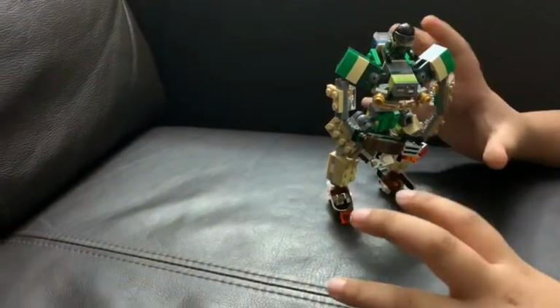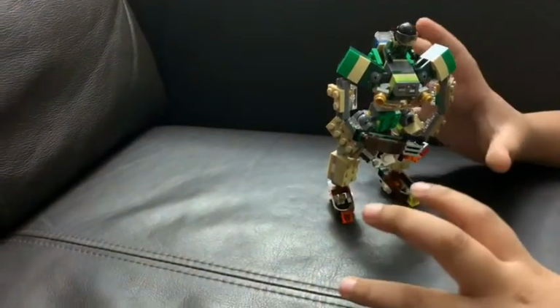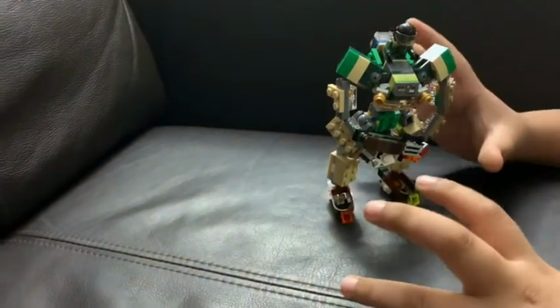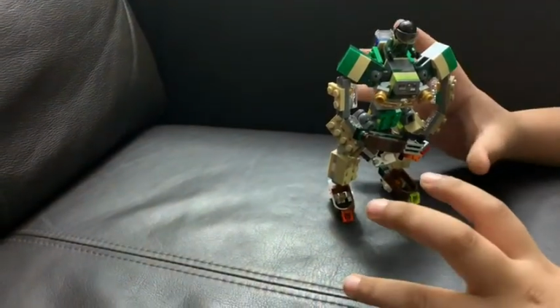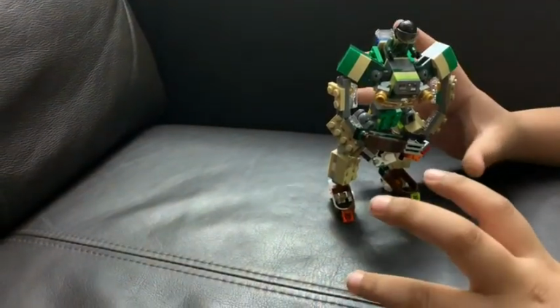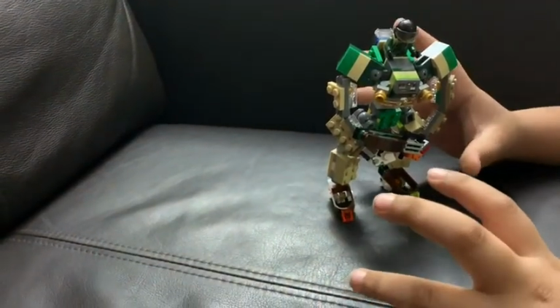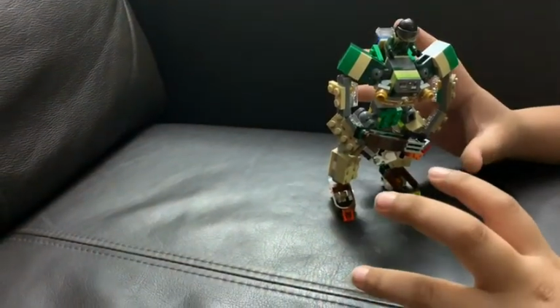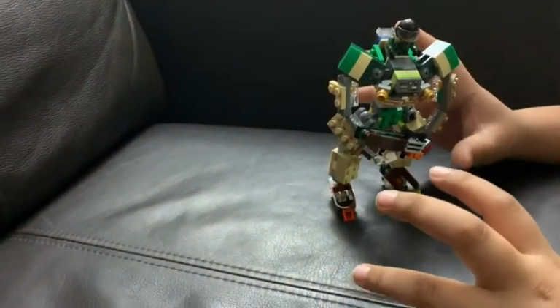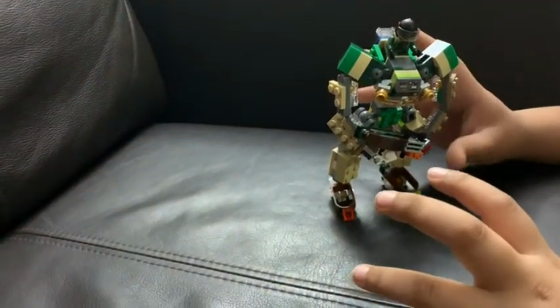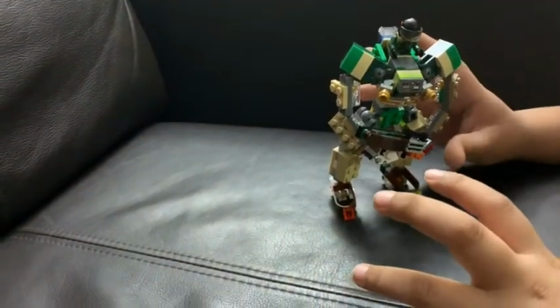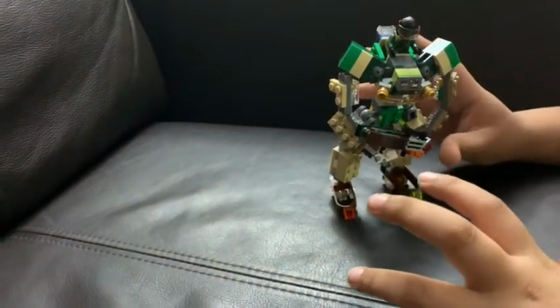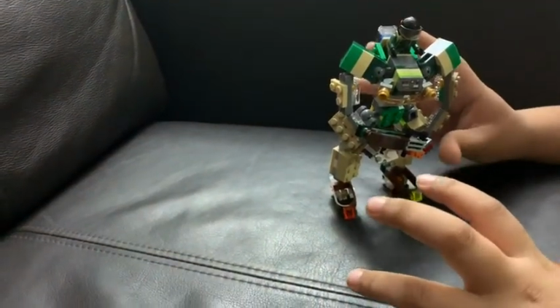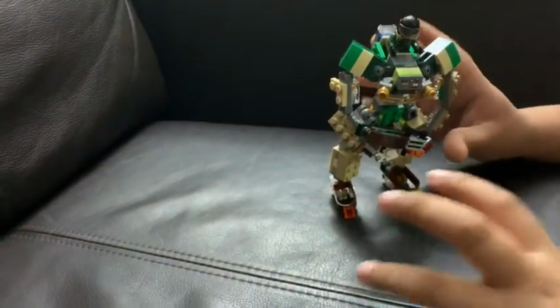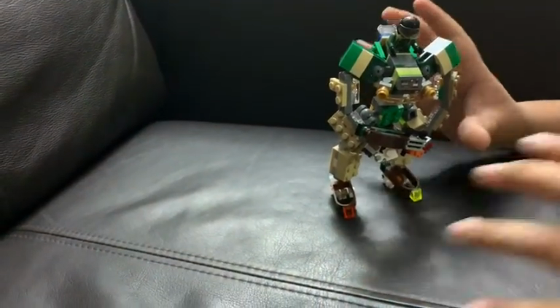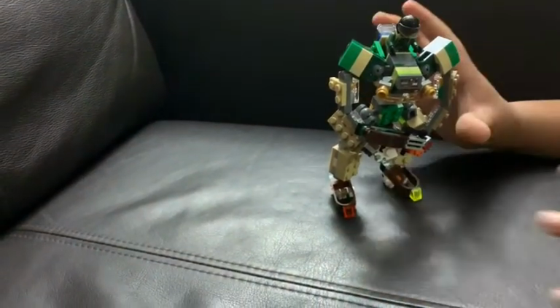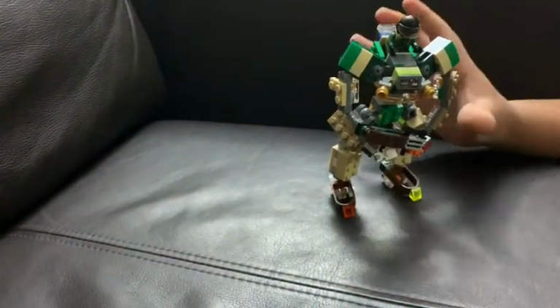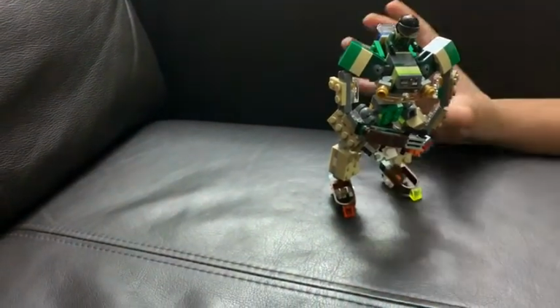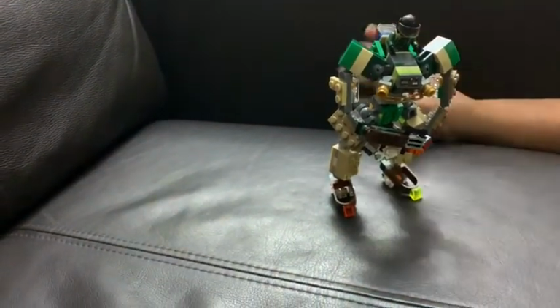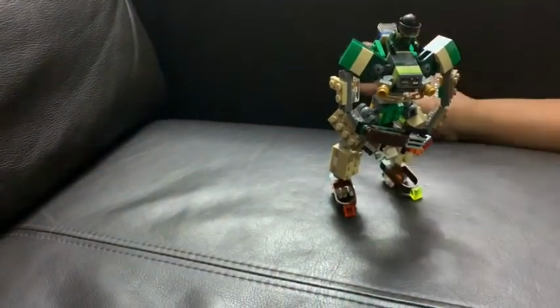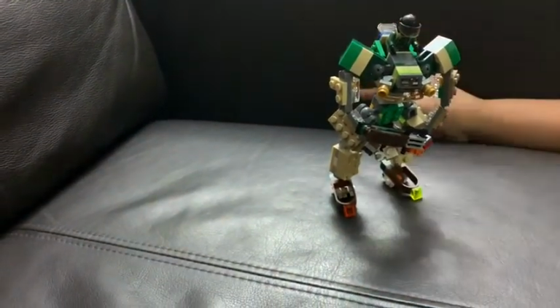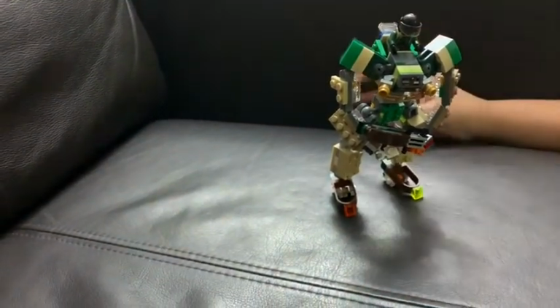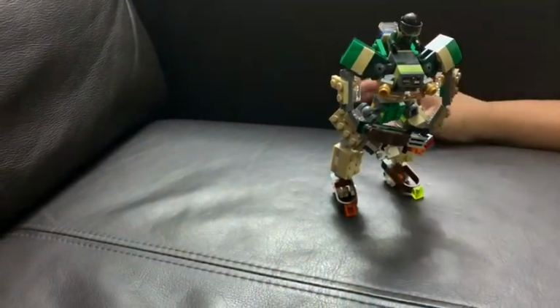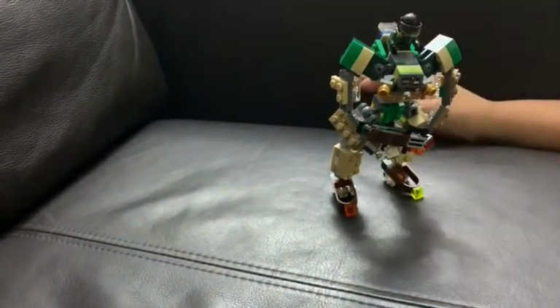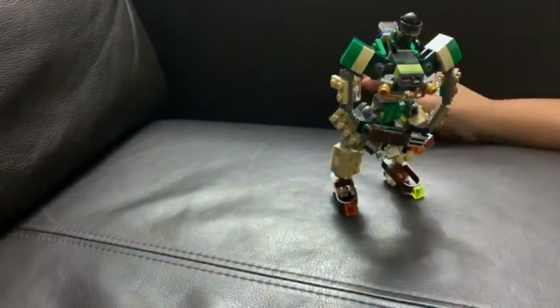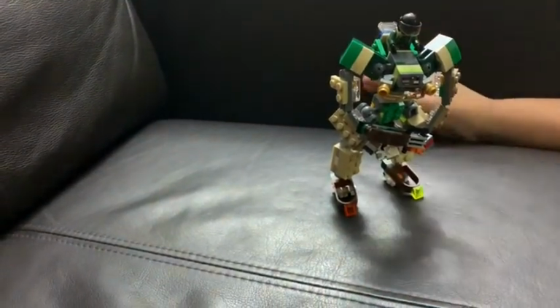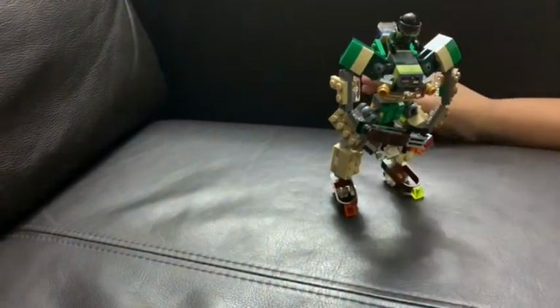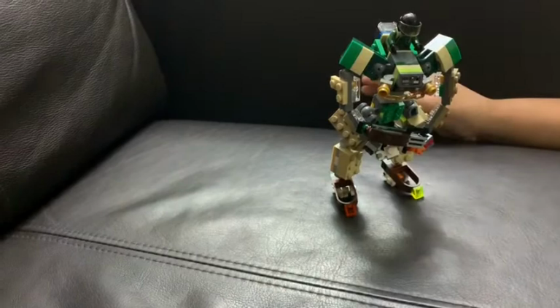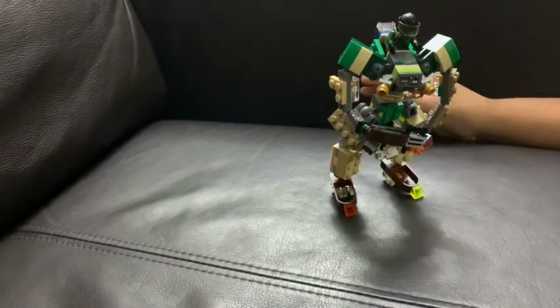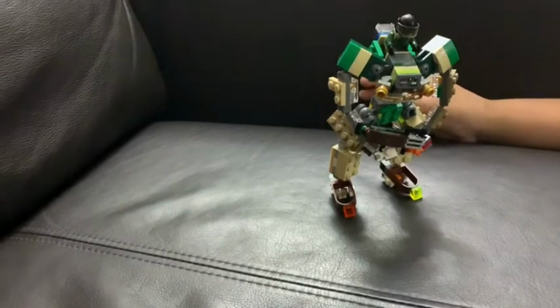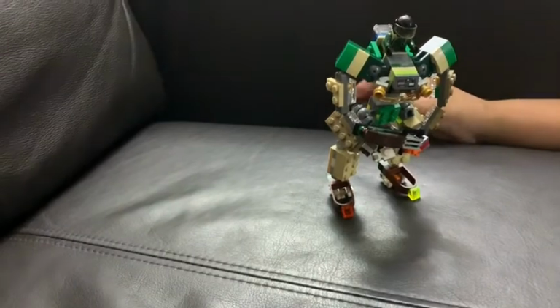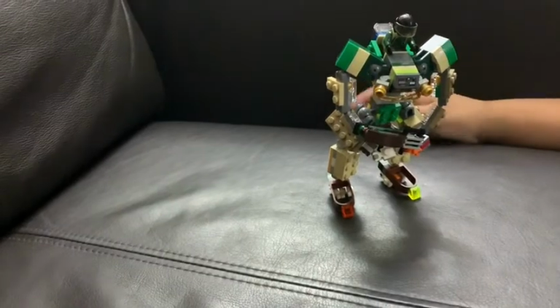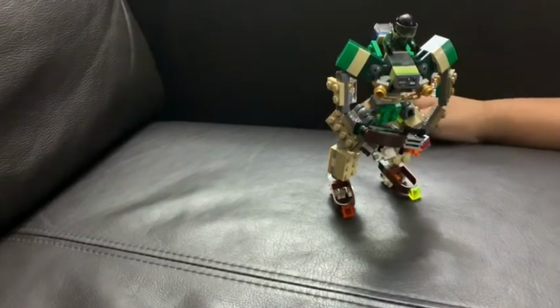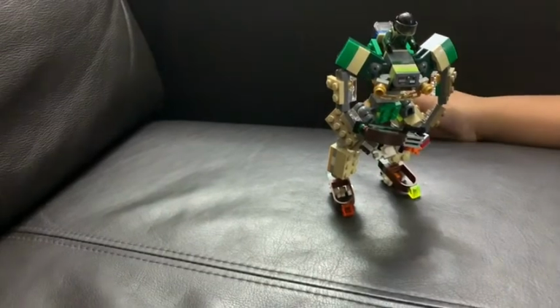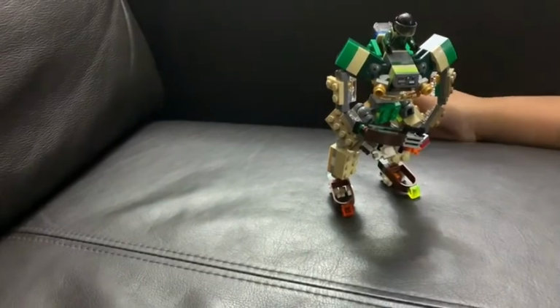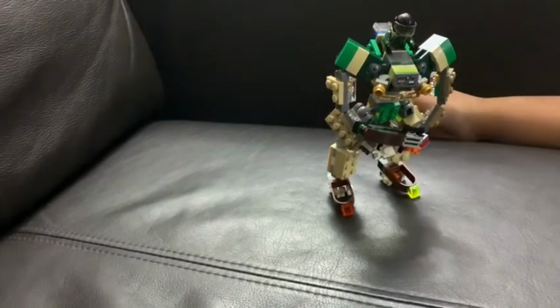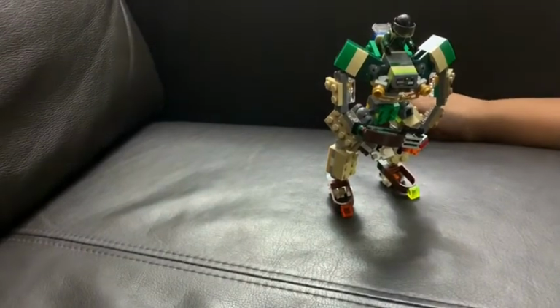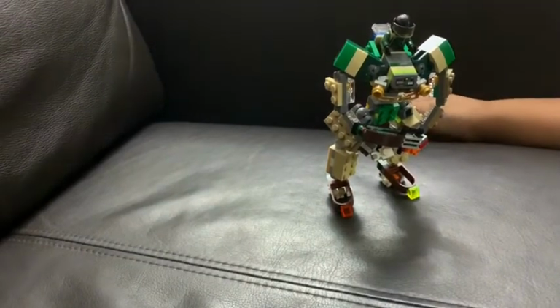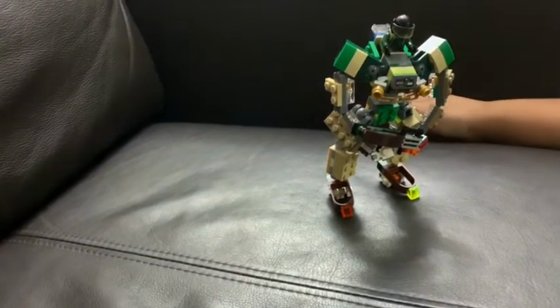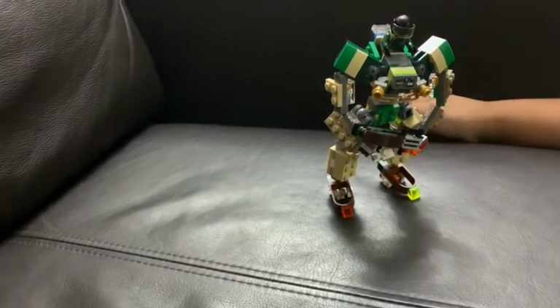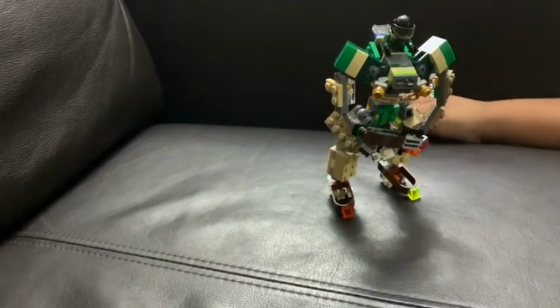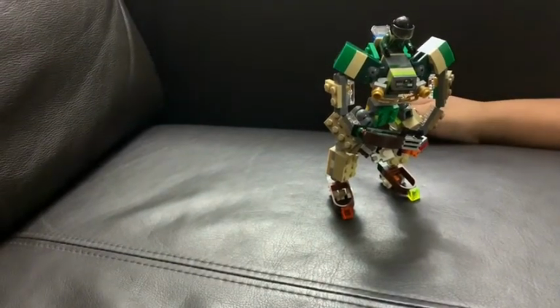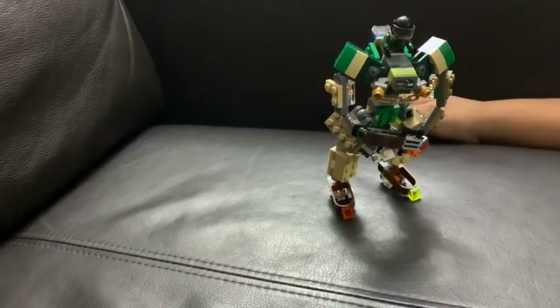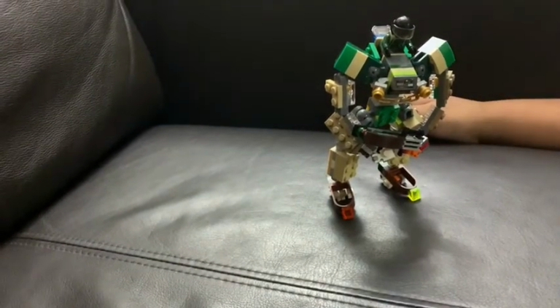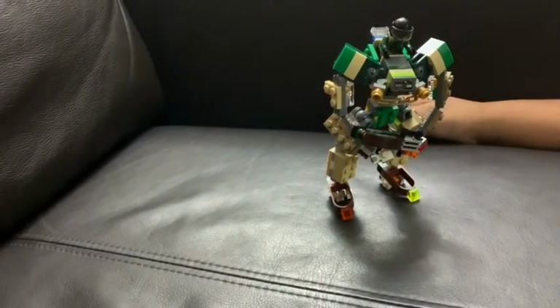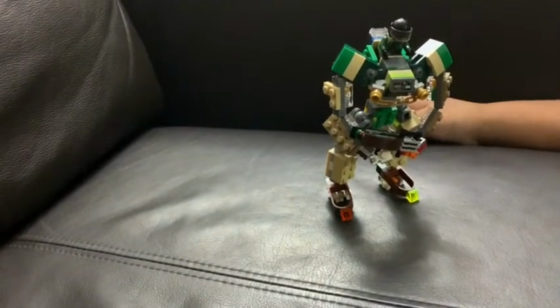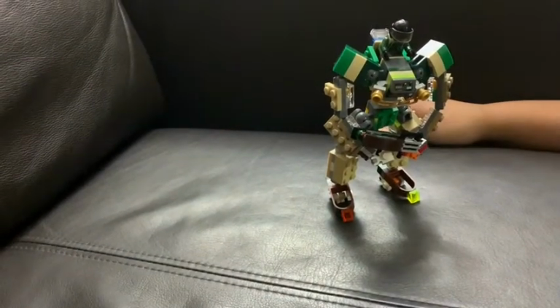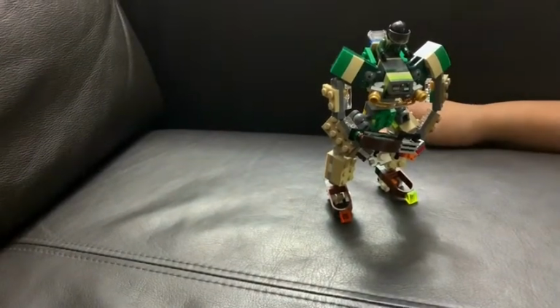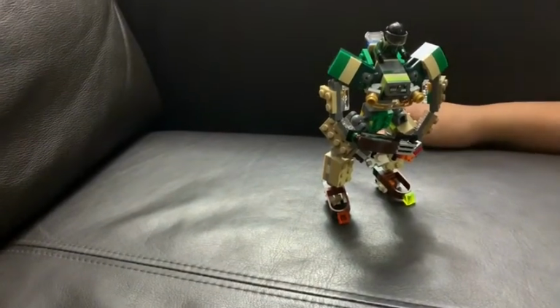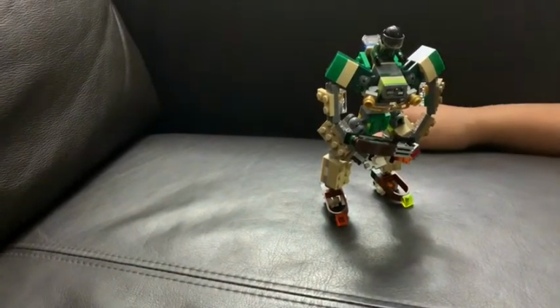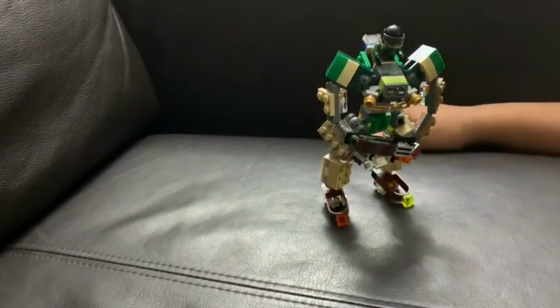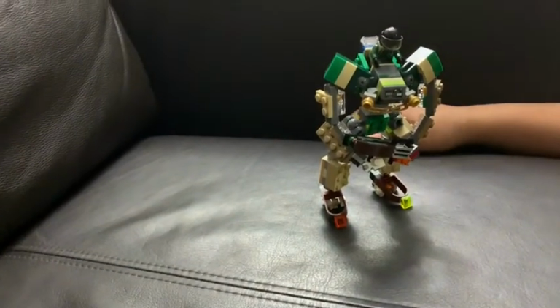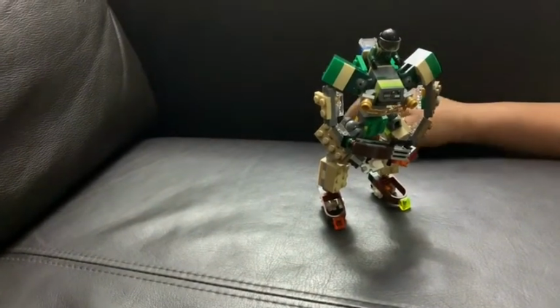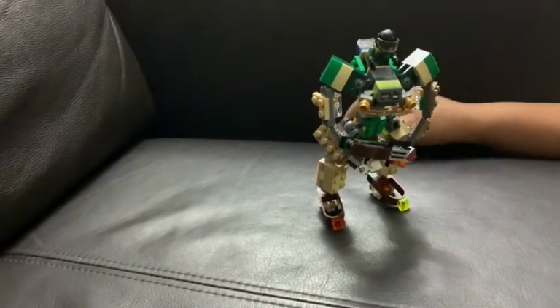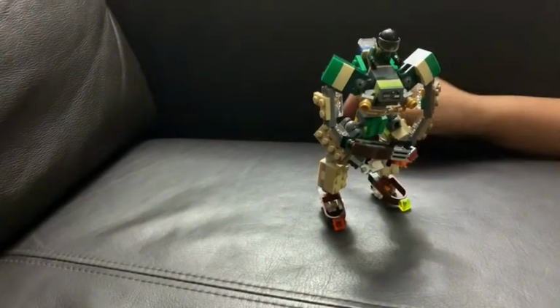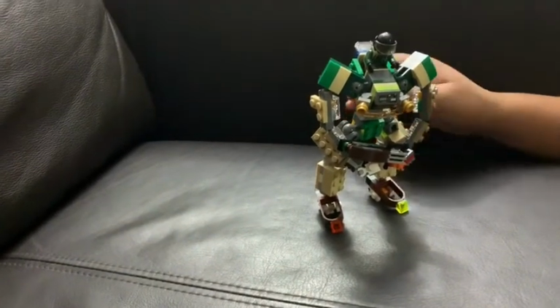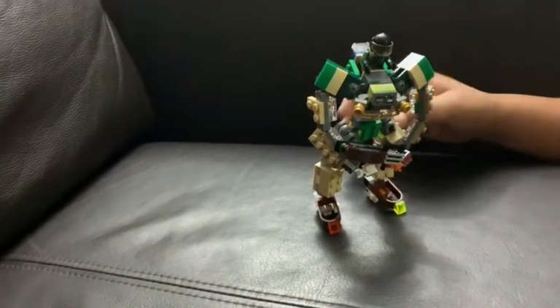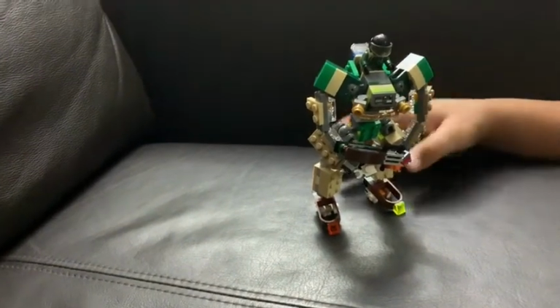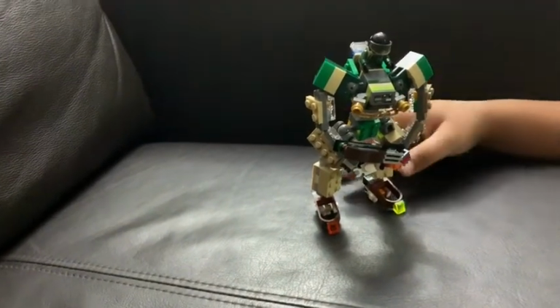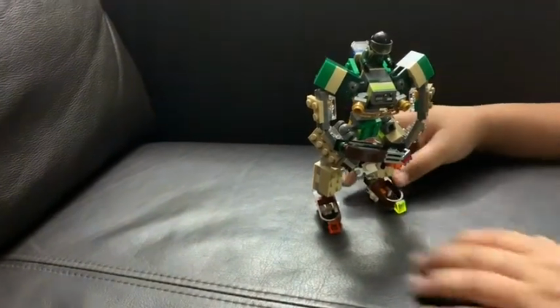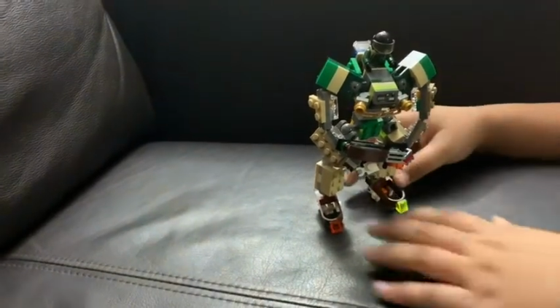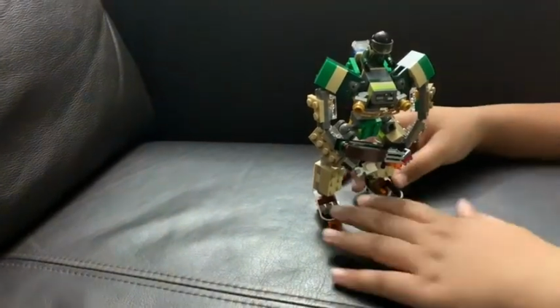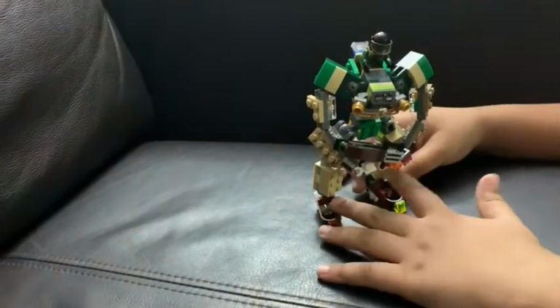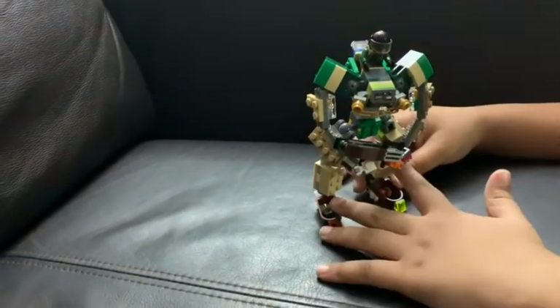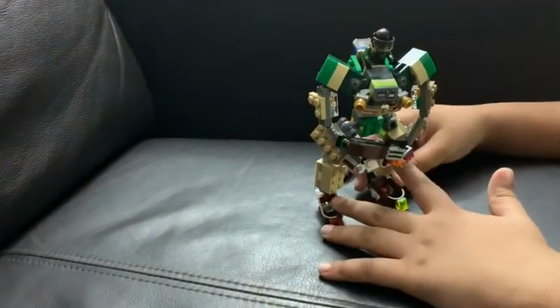I could accidentally press it and it can just fly somewhere, maybe hit somebody's eye — so that's why I left it out.